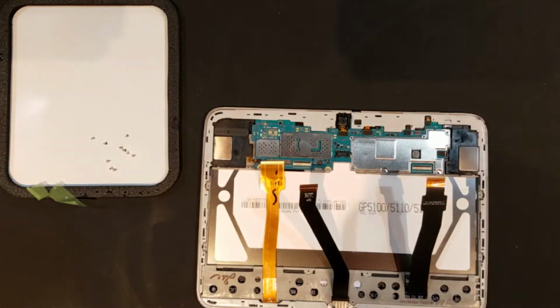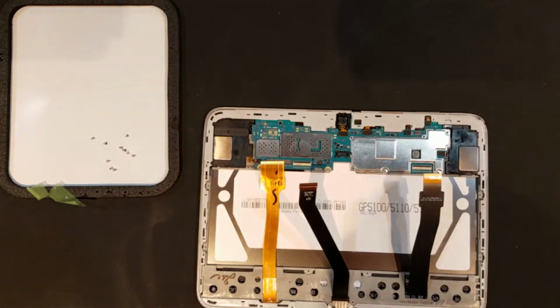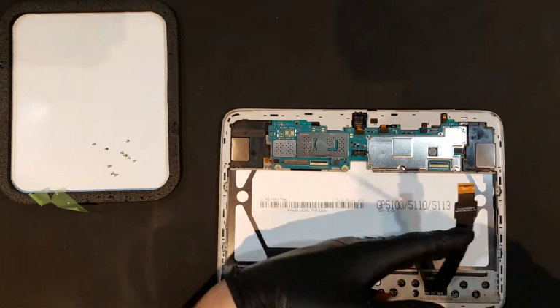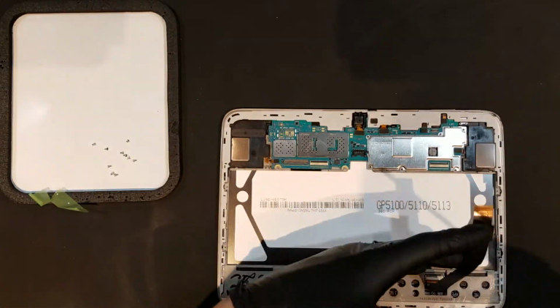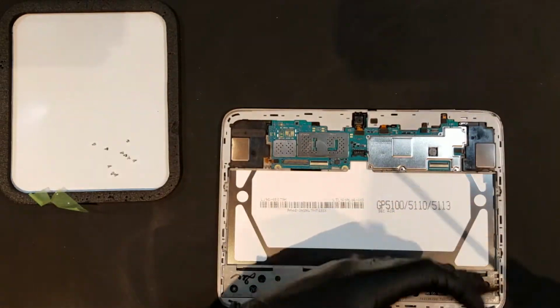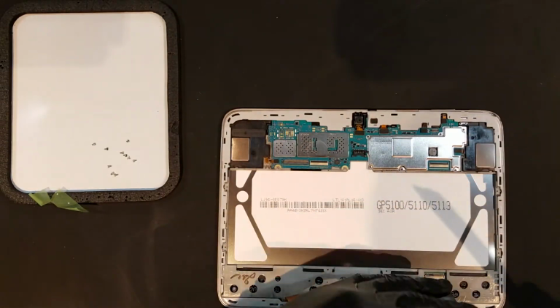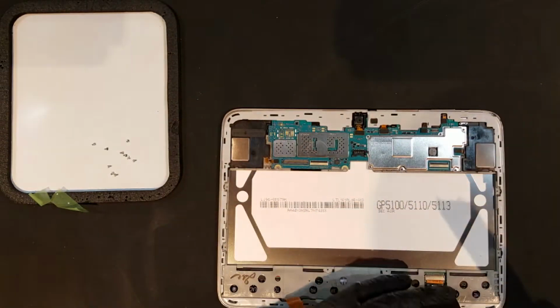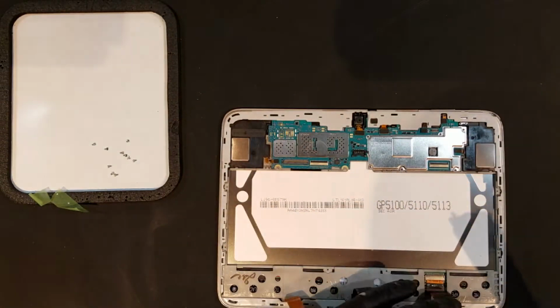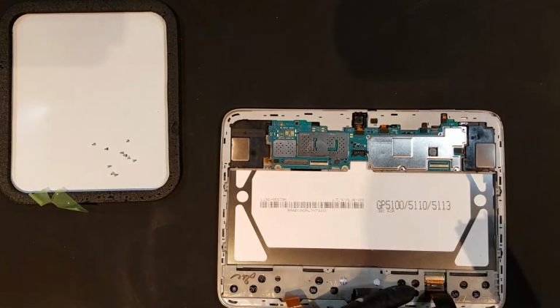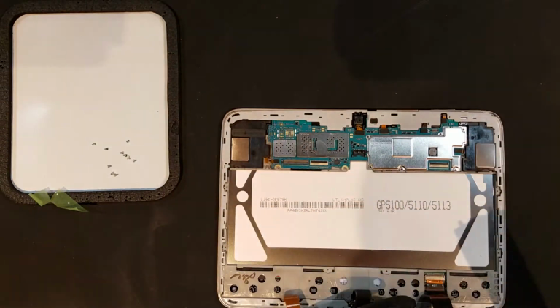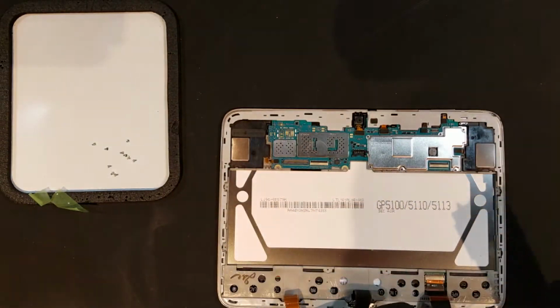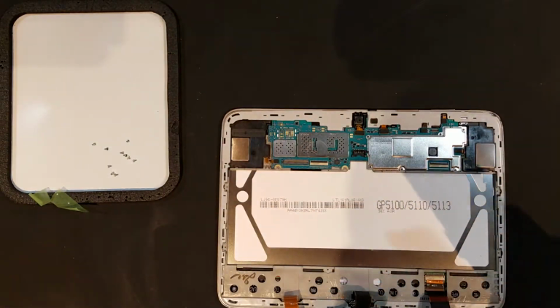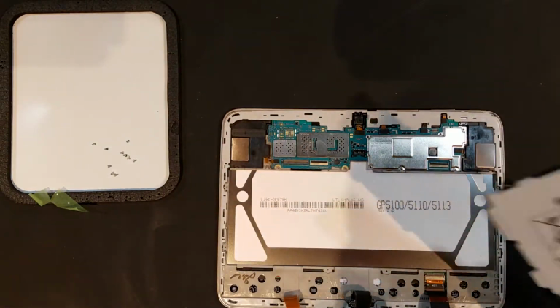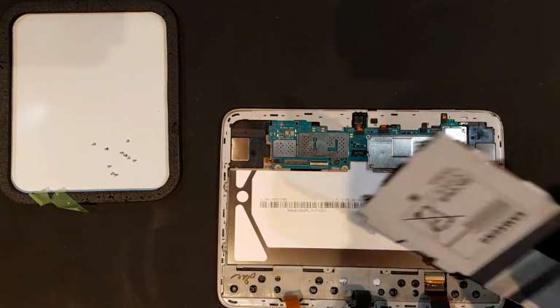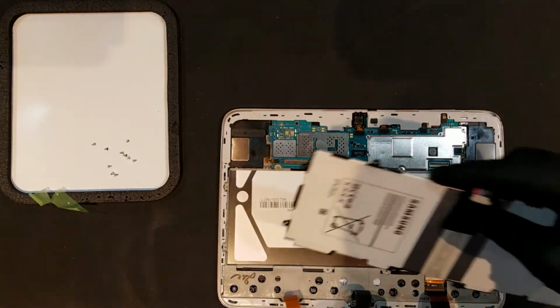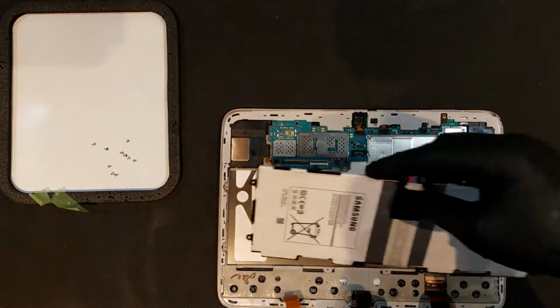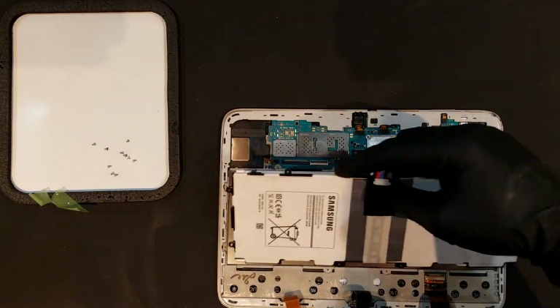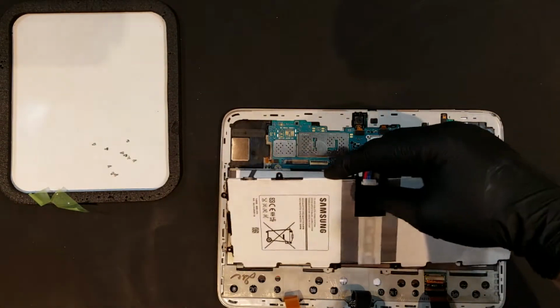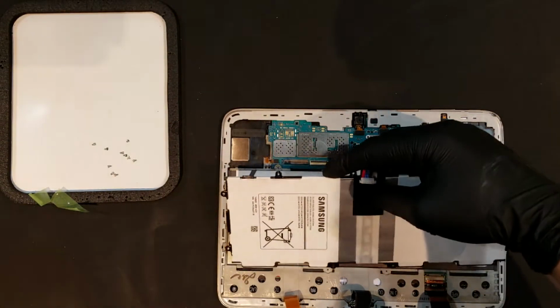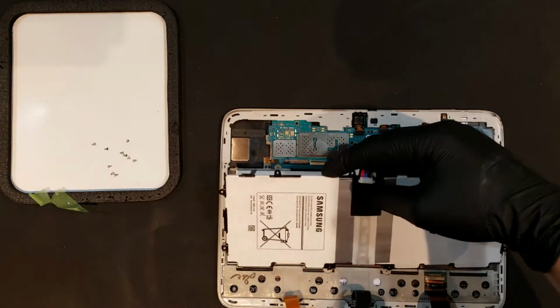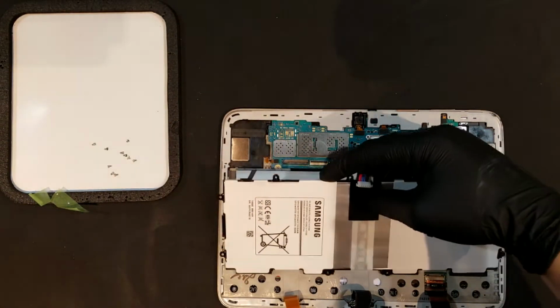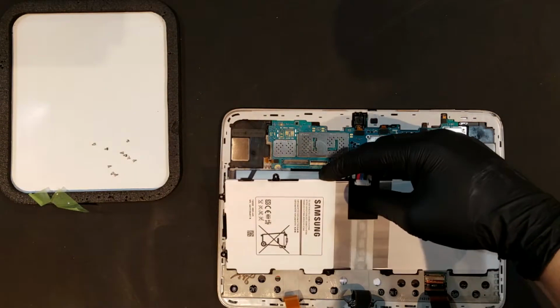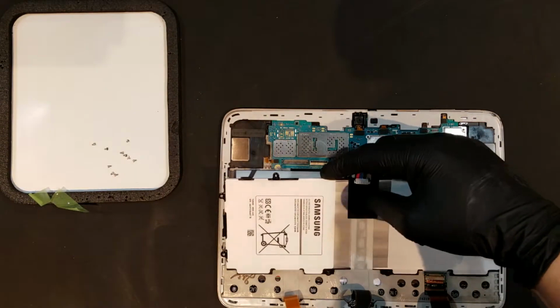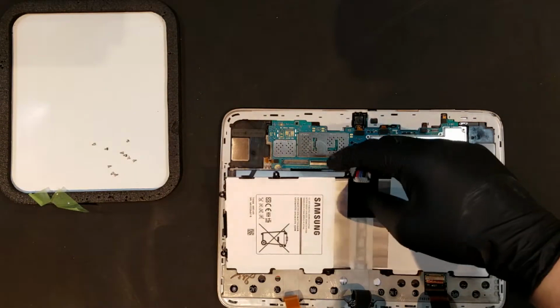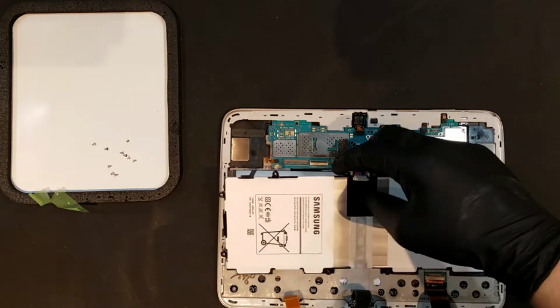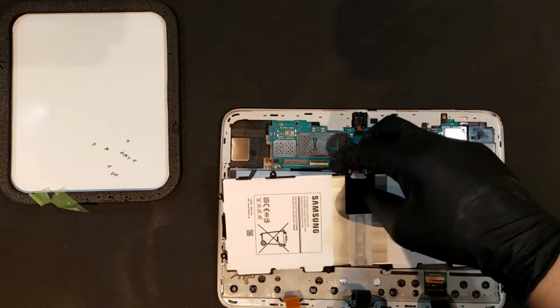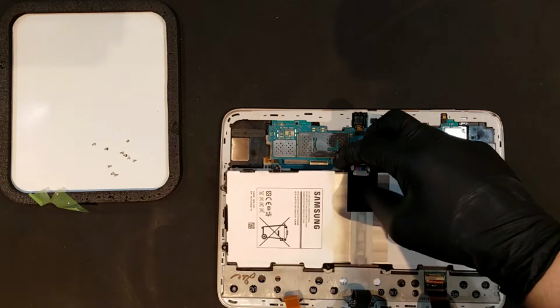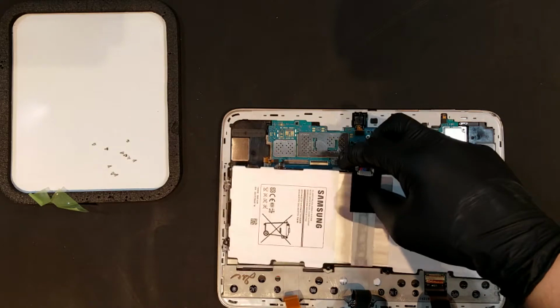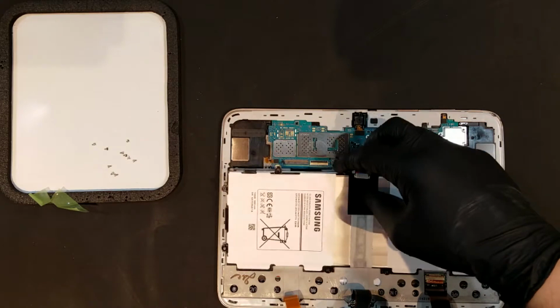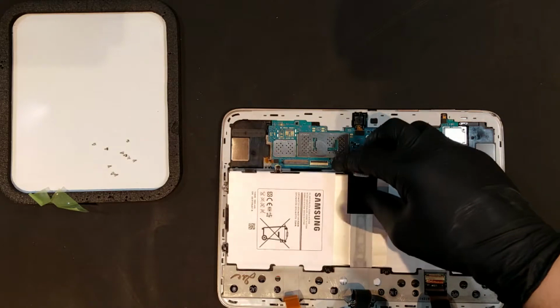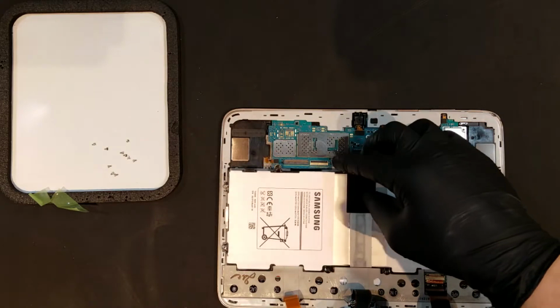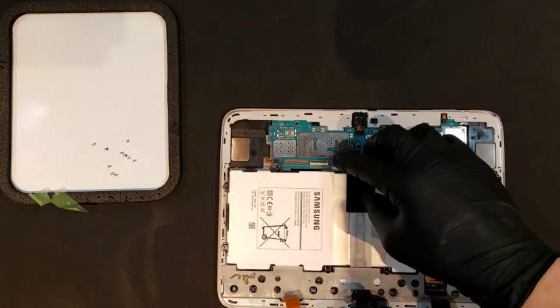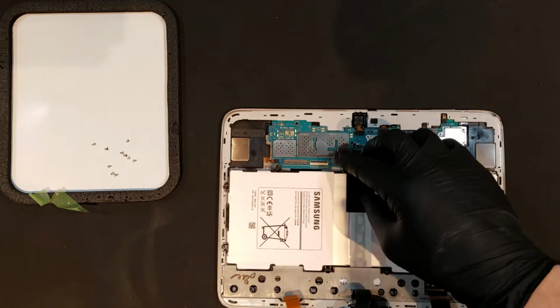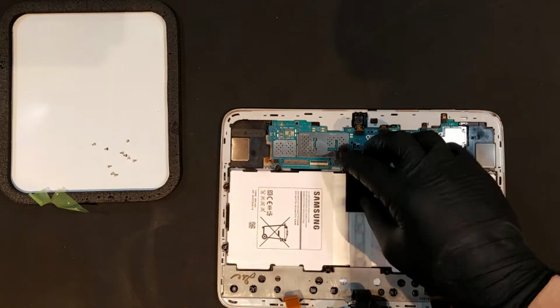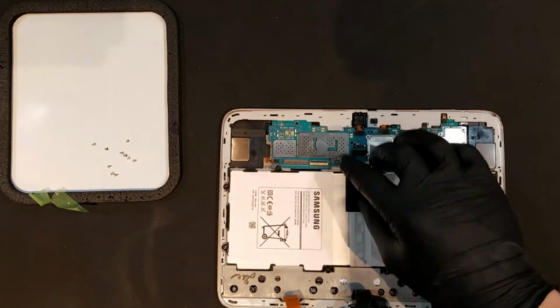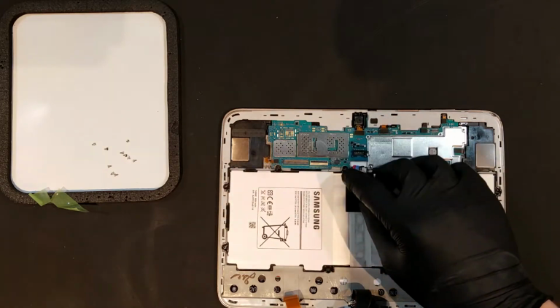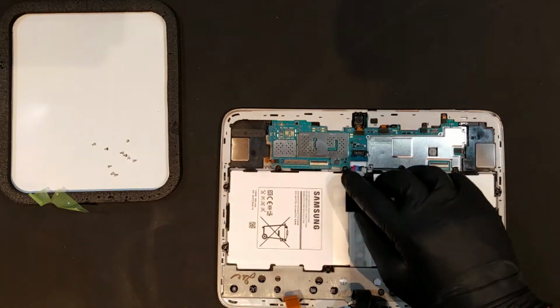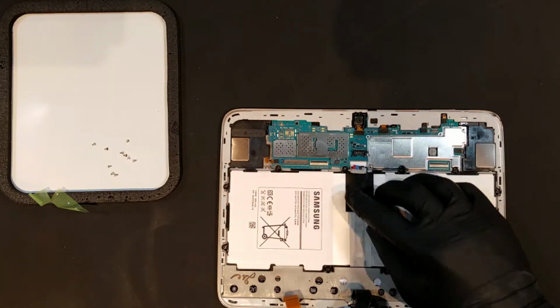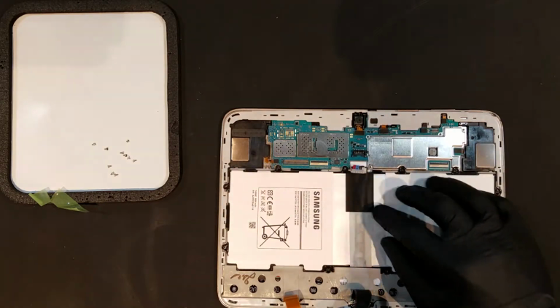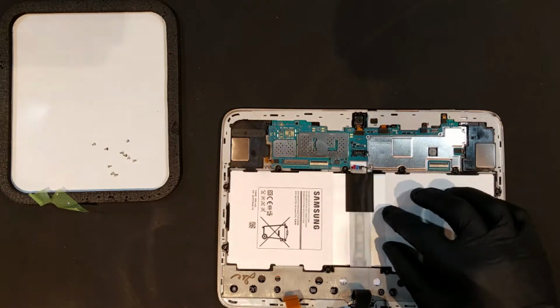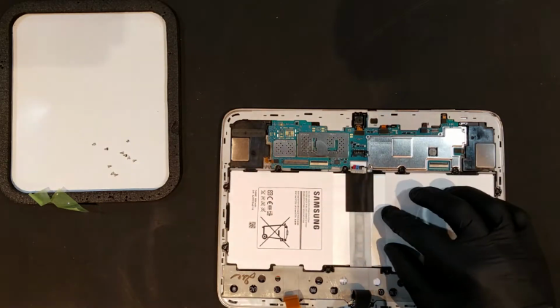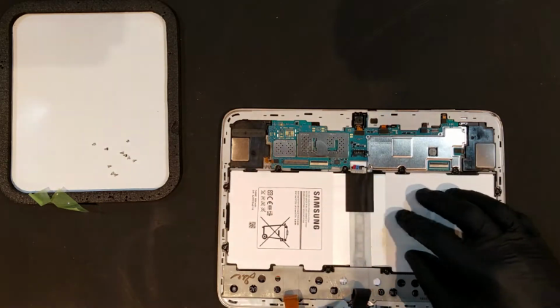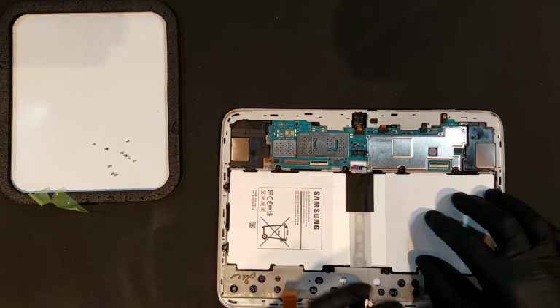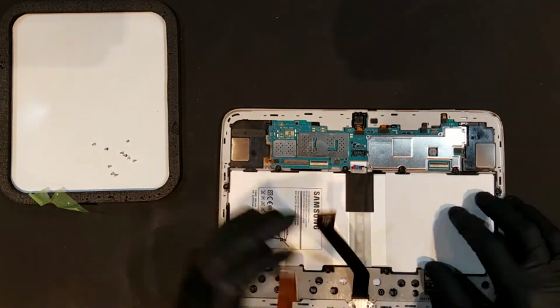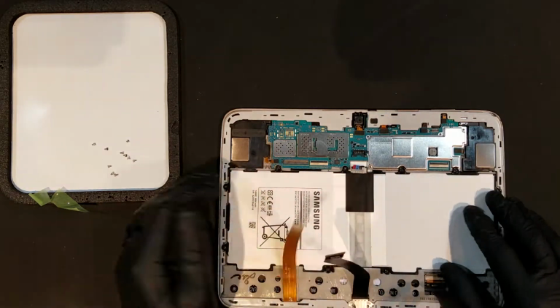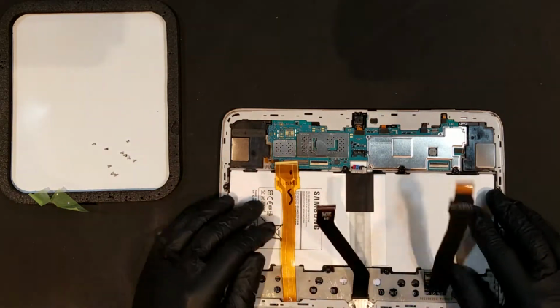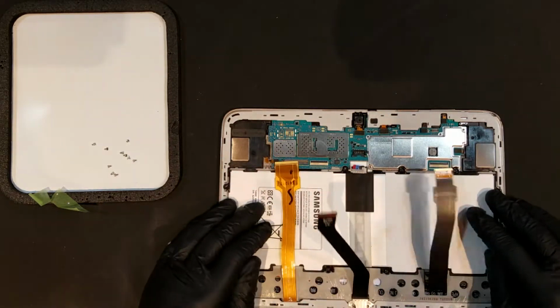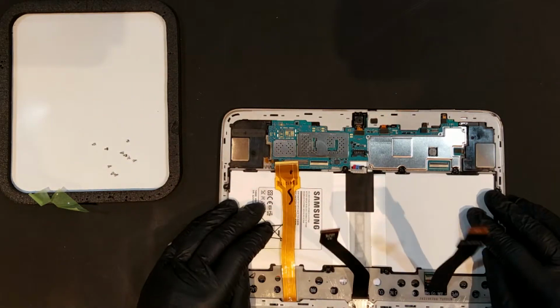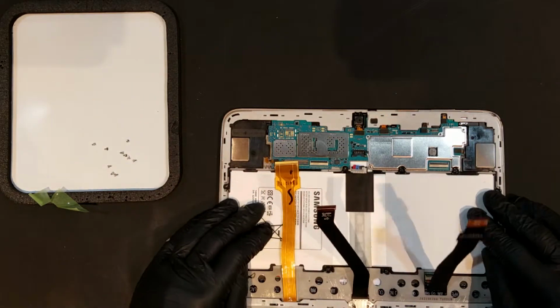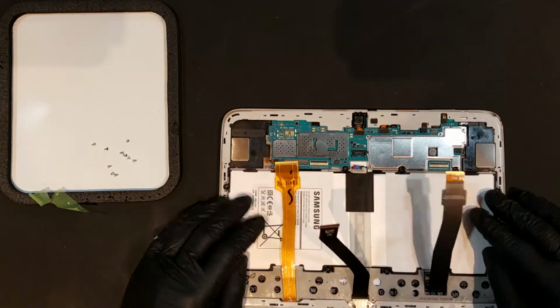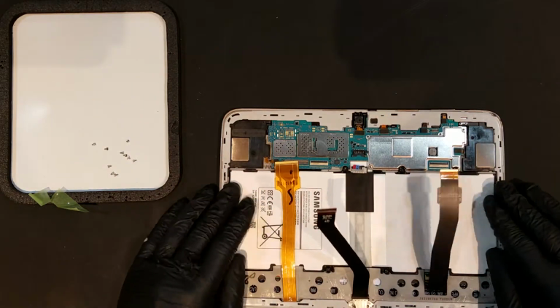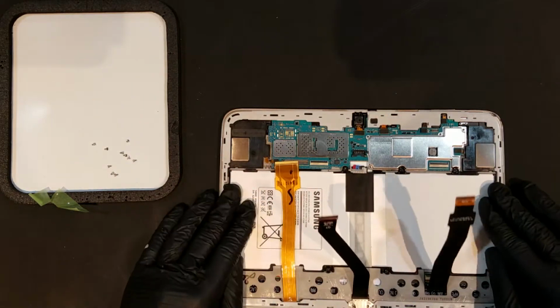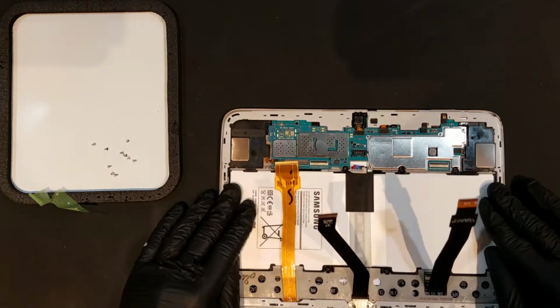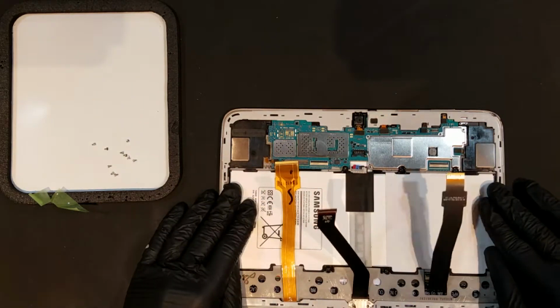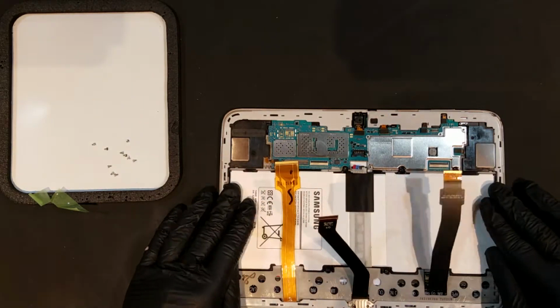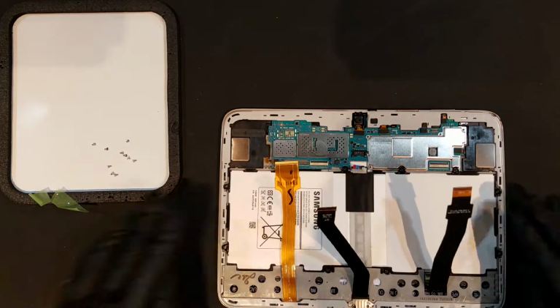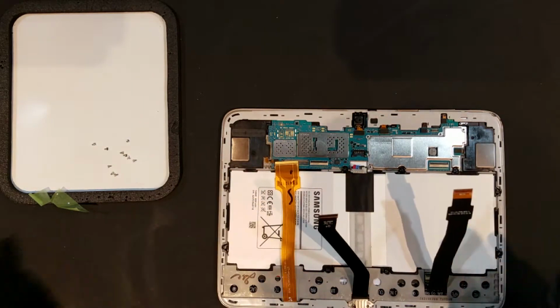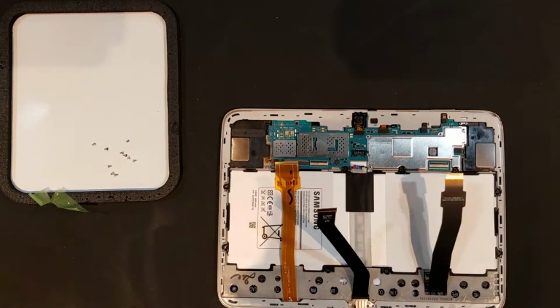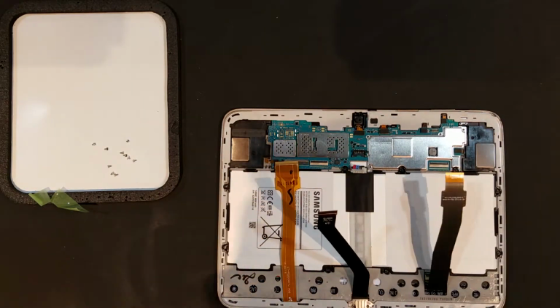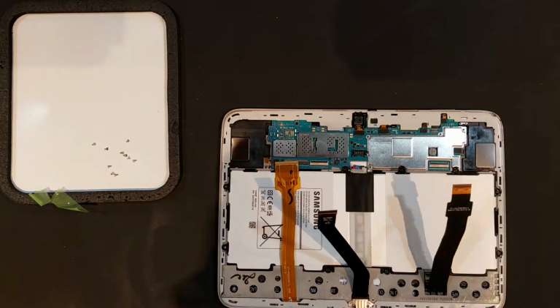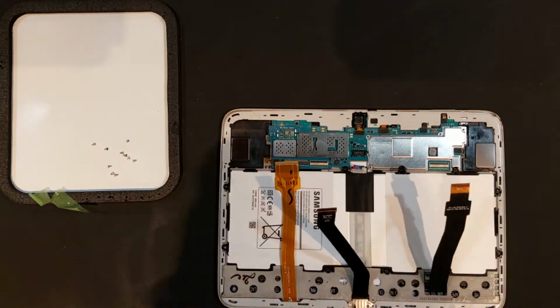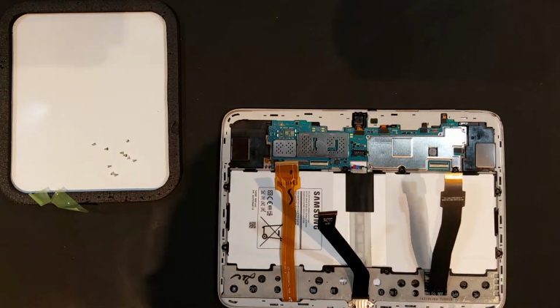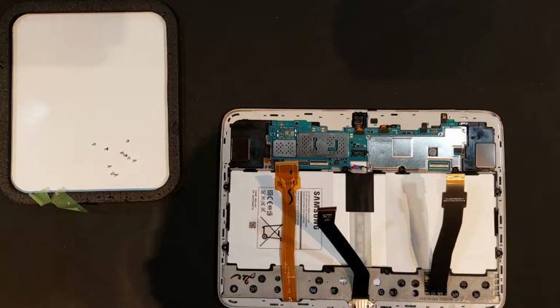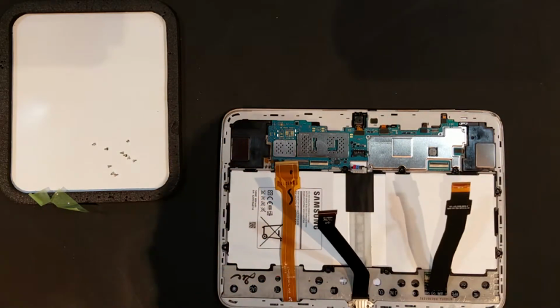When placing the new battery in, you'll want to make sure all the flex cables are out of the way before replacing the ten screws that were taken out before.